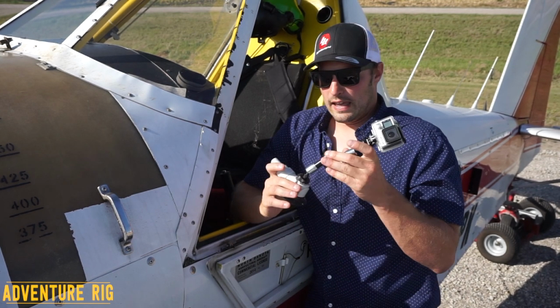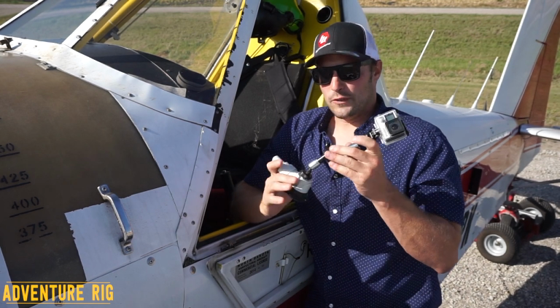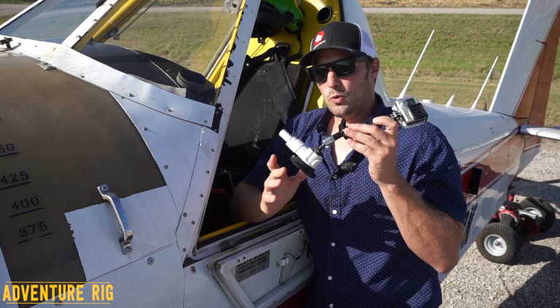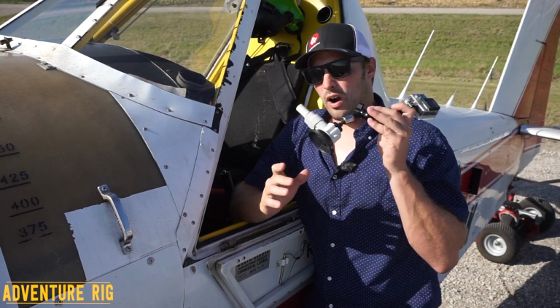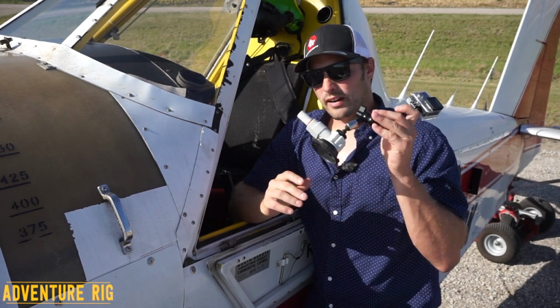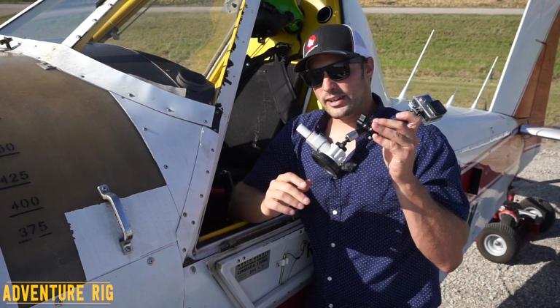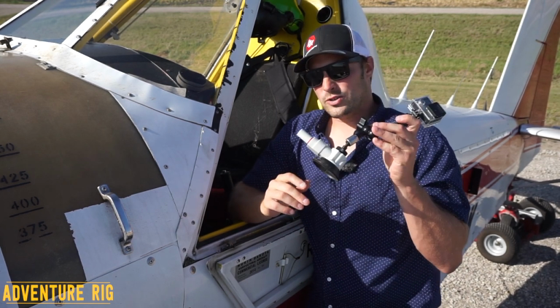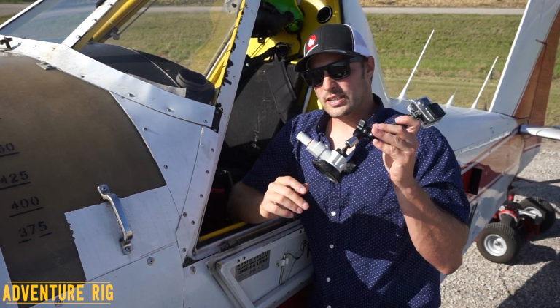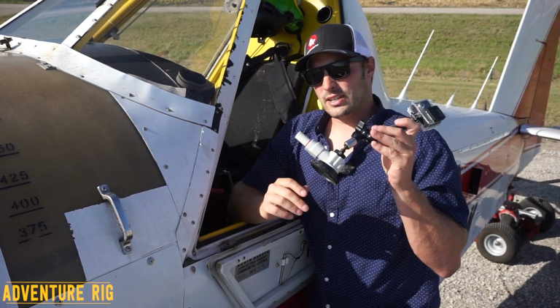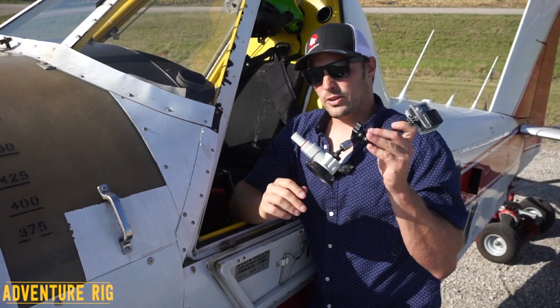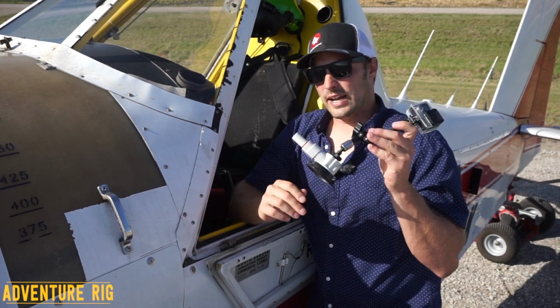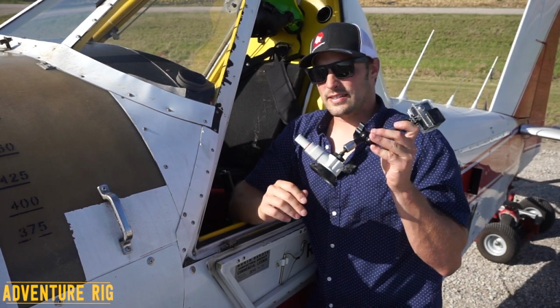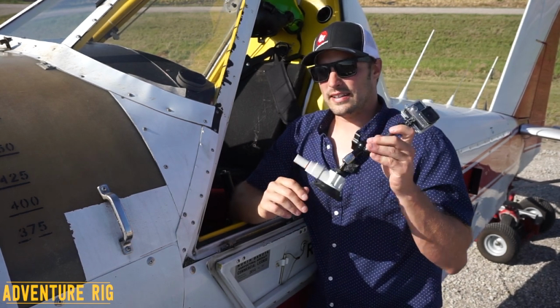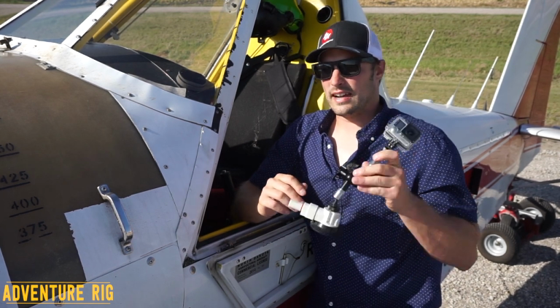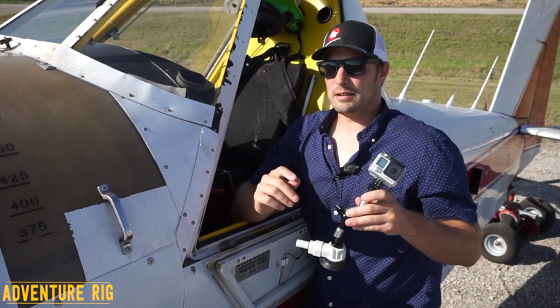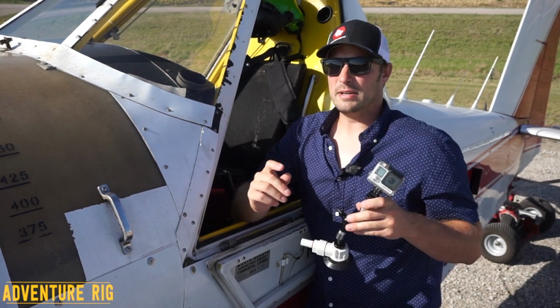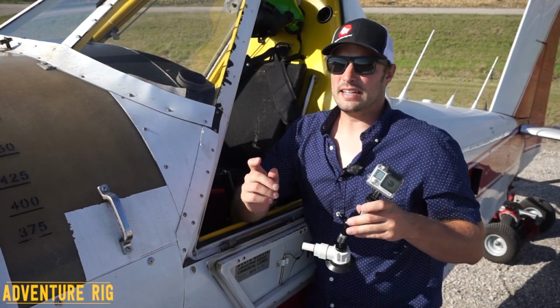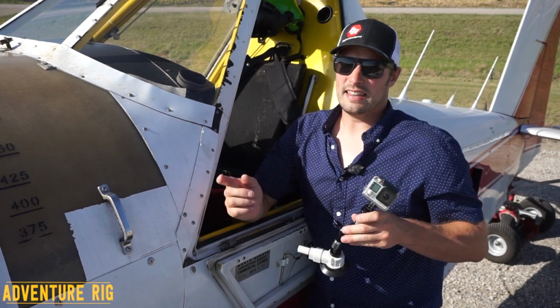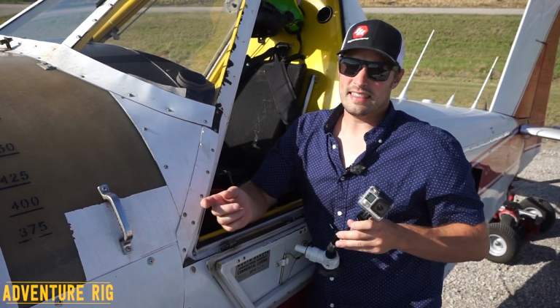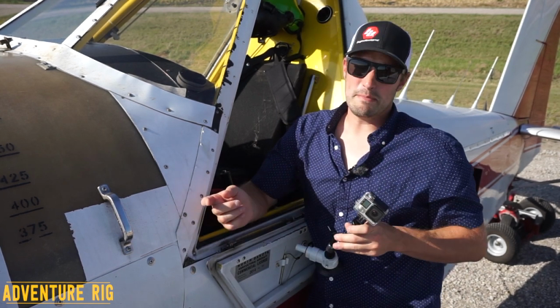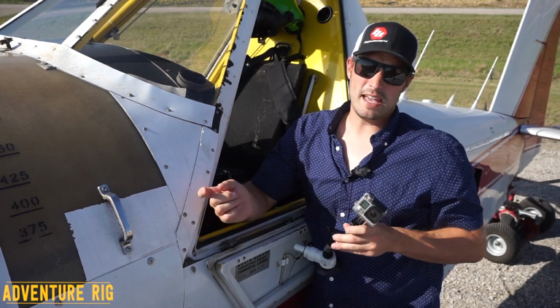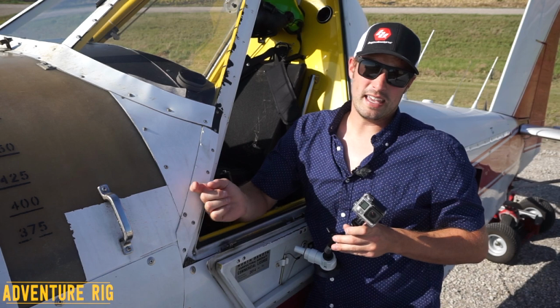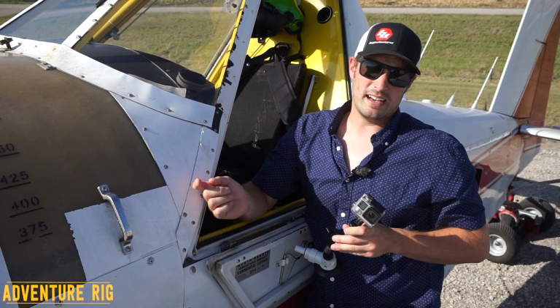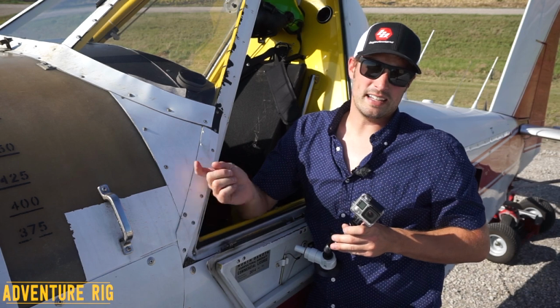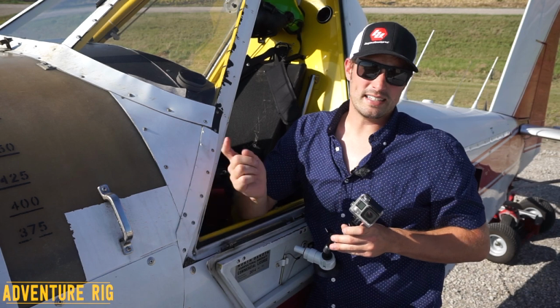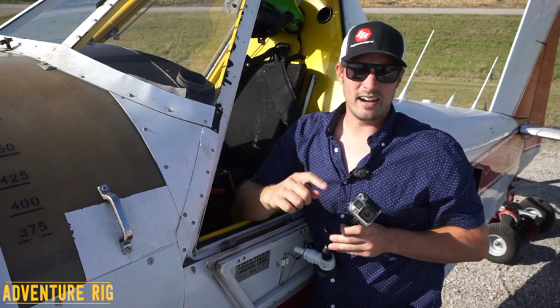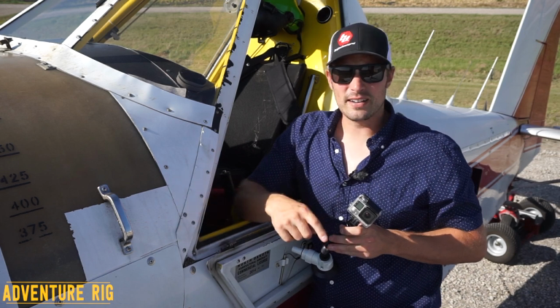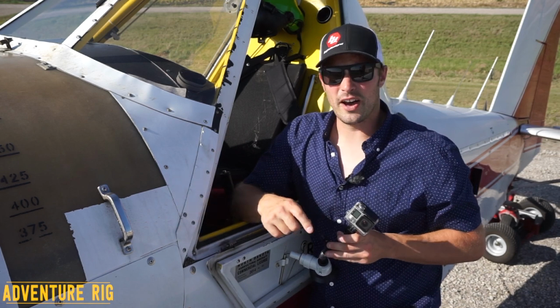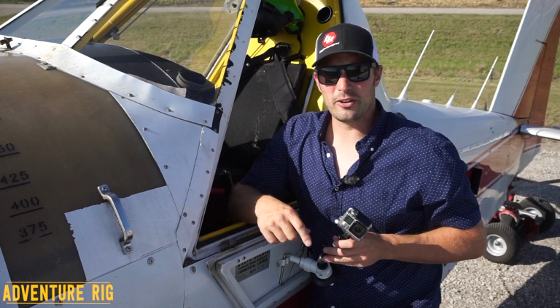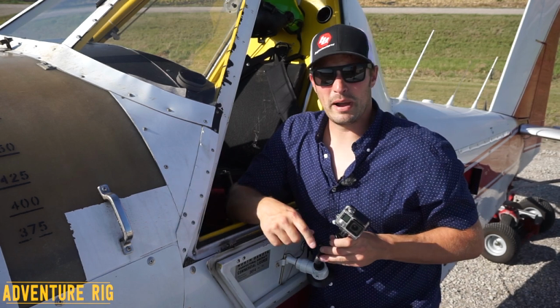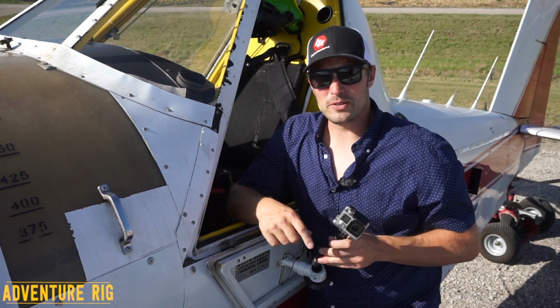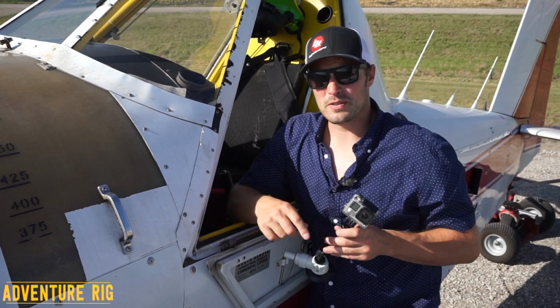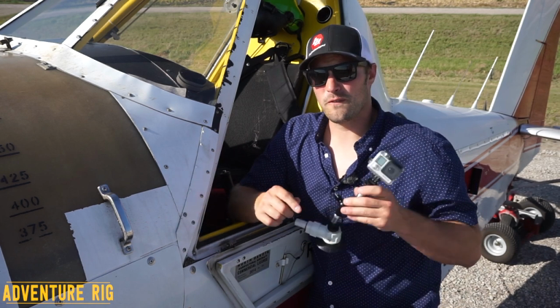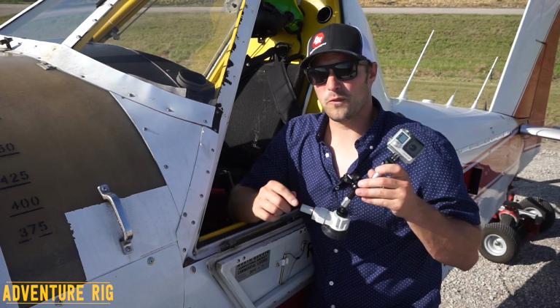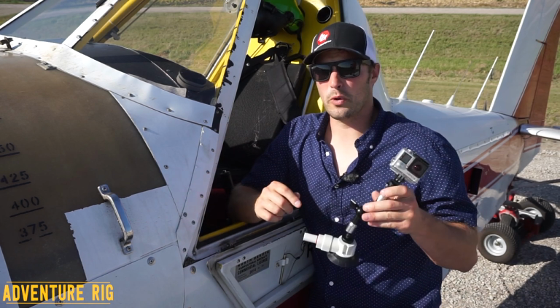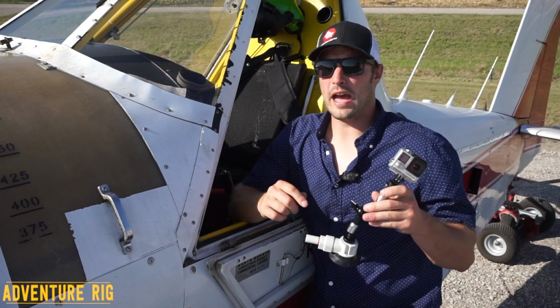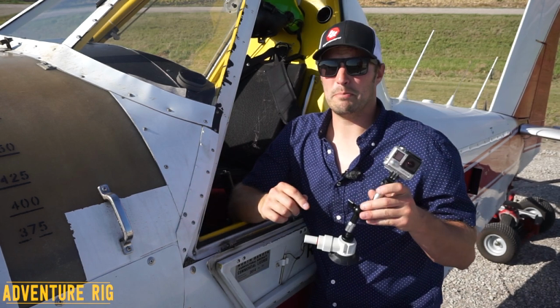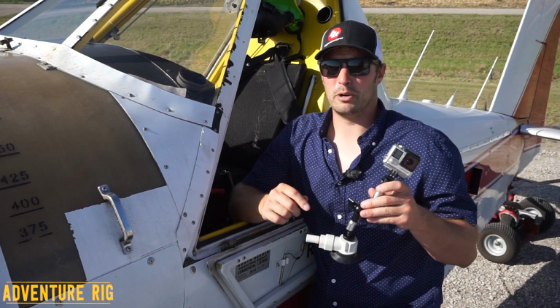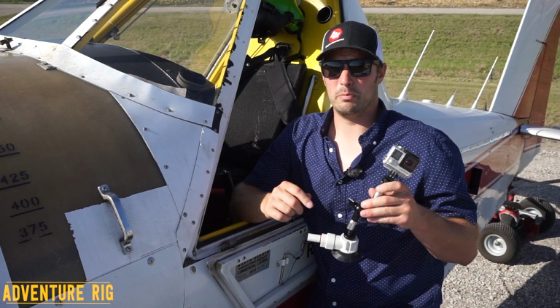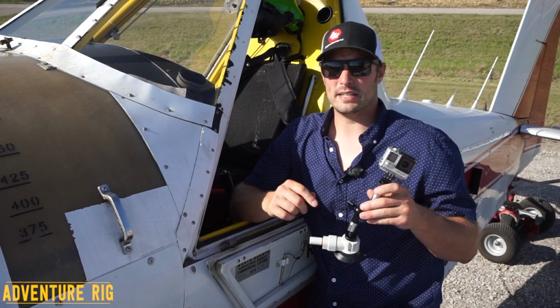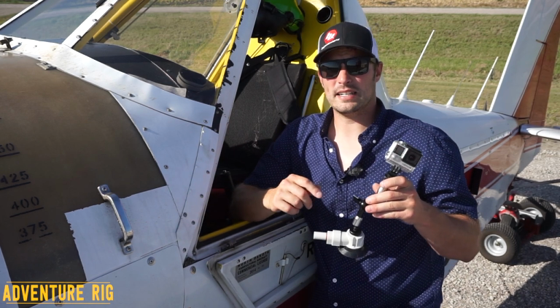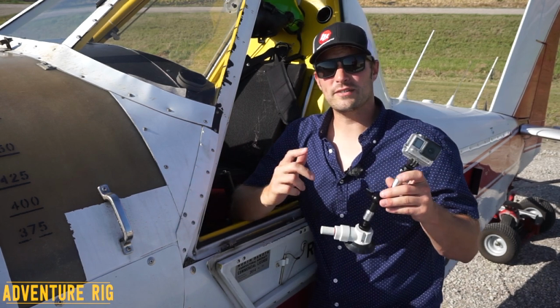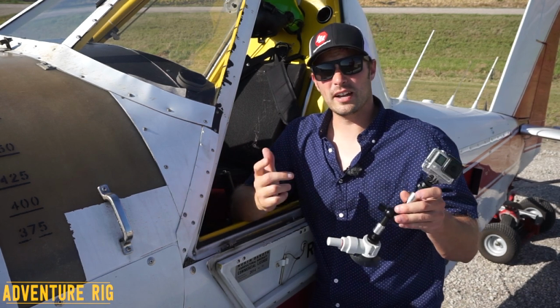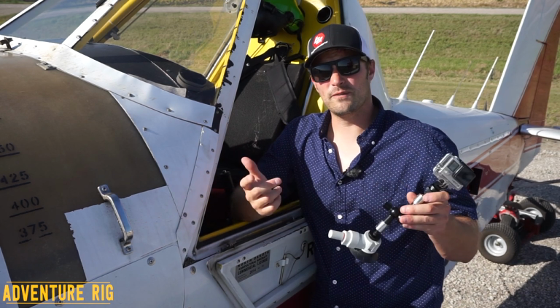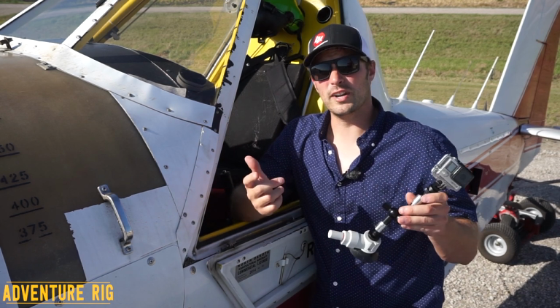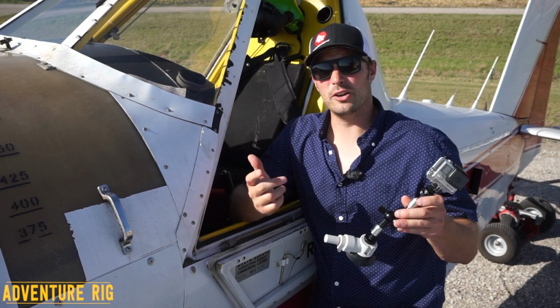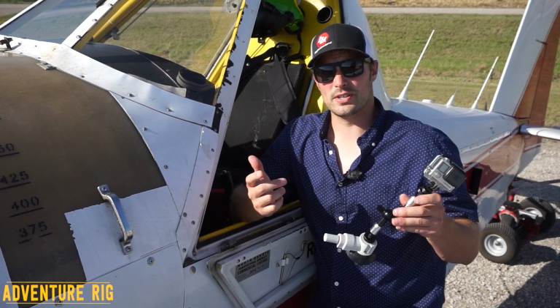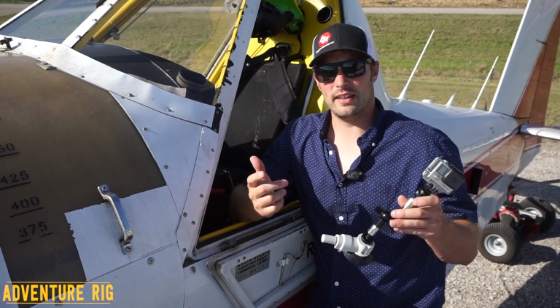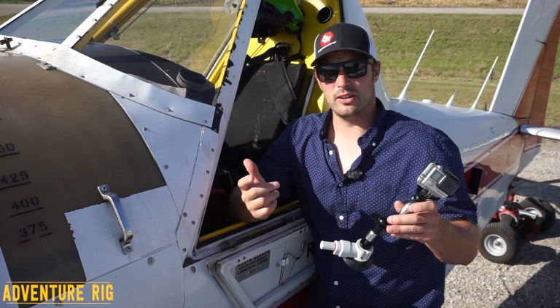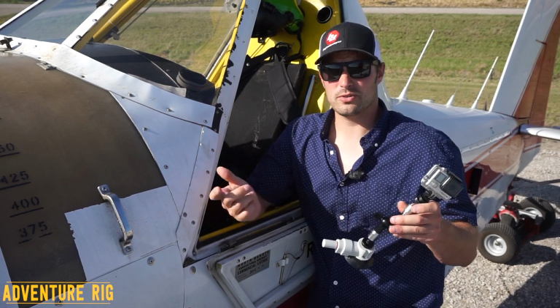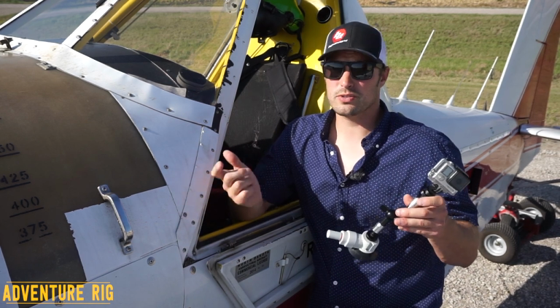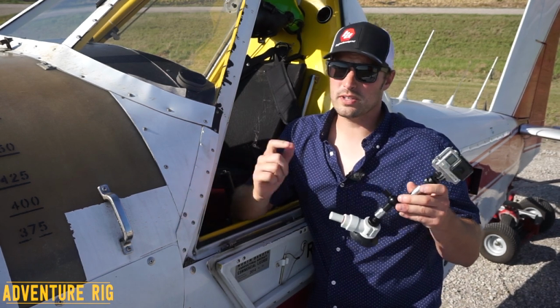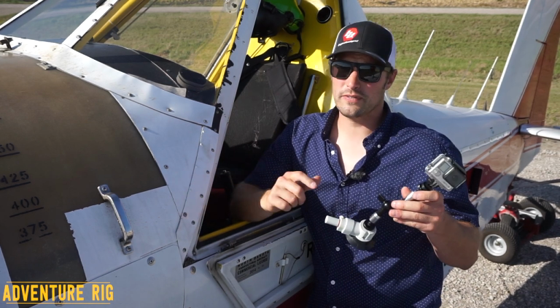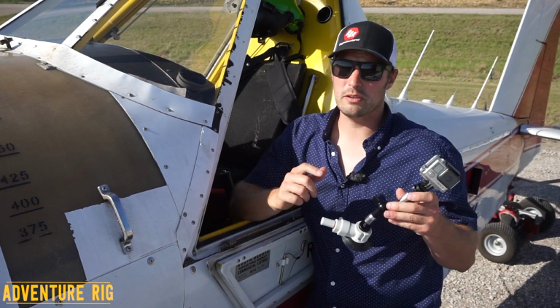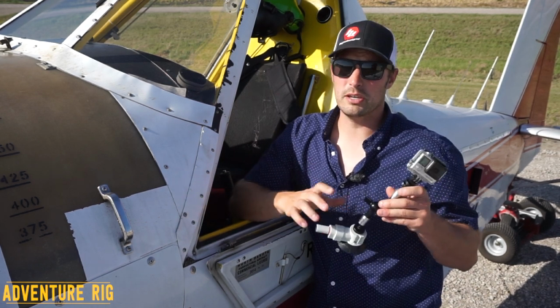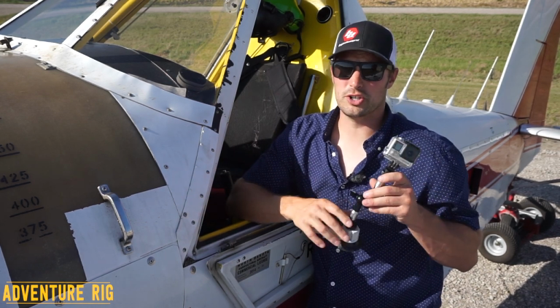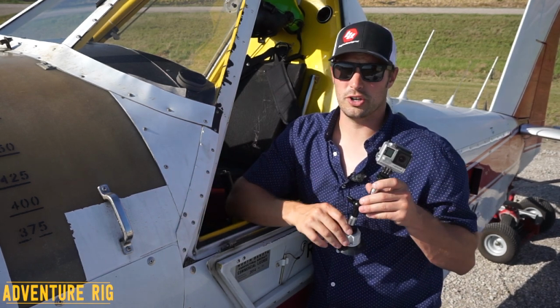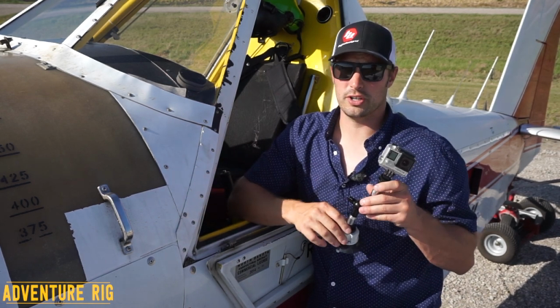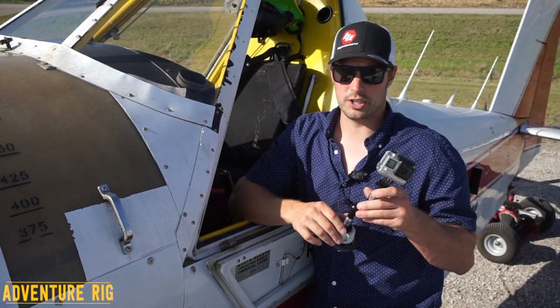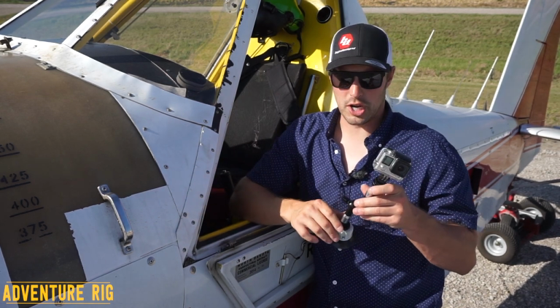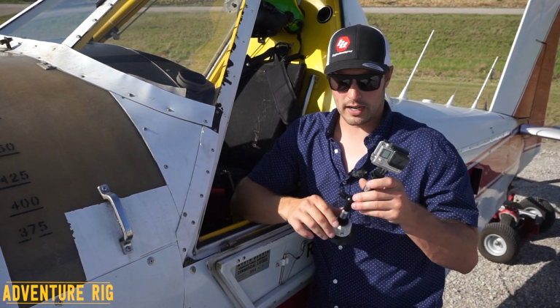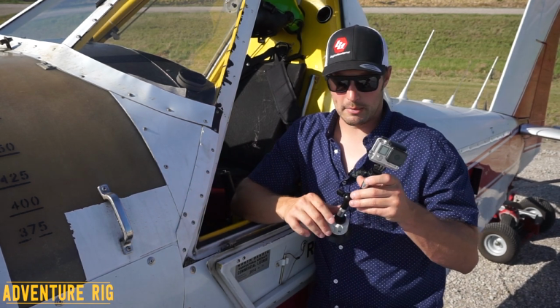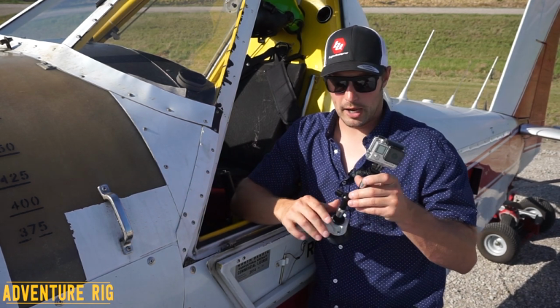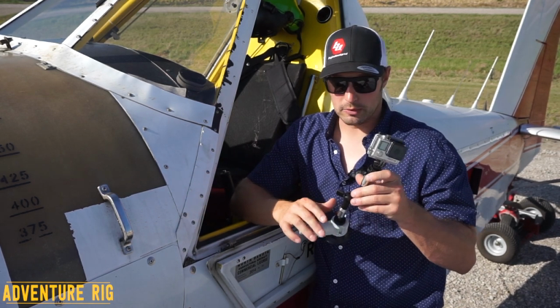If you are interested in going outside the cockpit, they make a ton of other mounts for that purpose, and I've done videos on those, so definitely be sure to check them out.